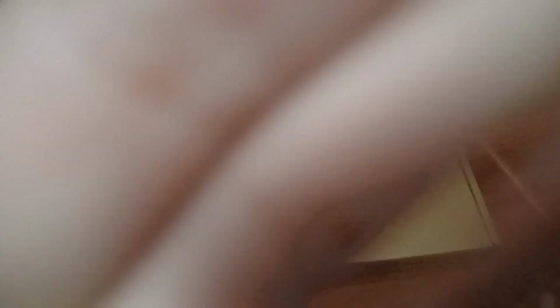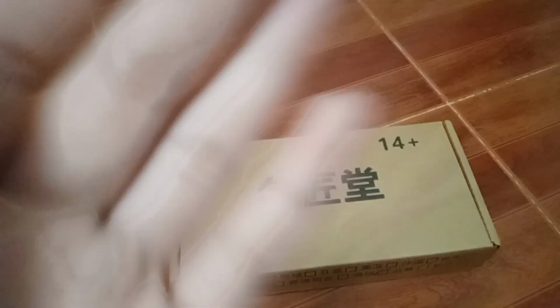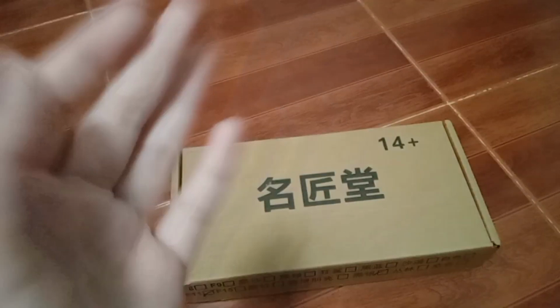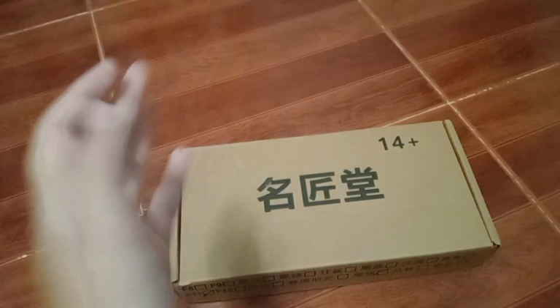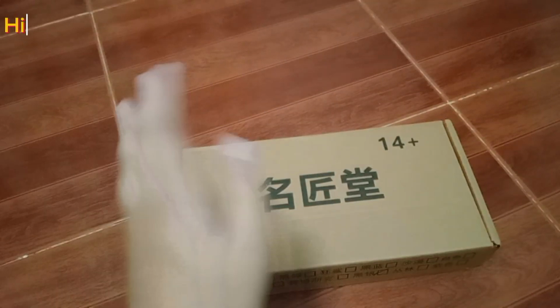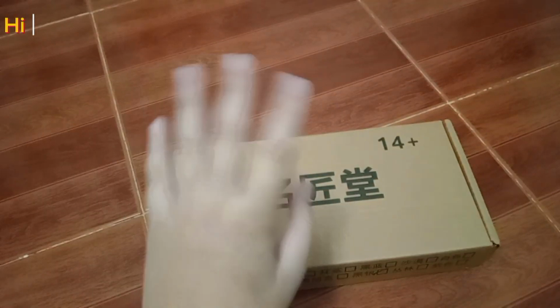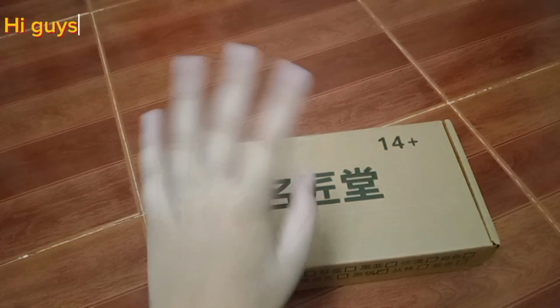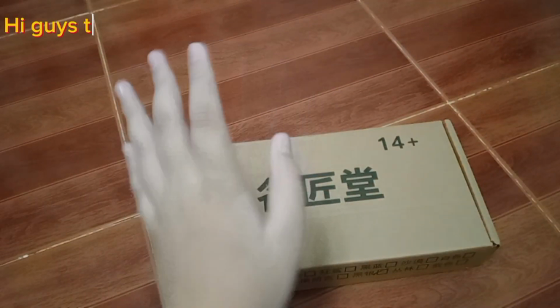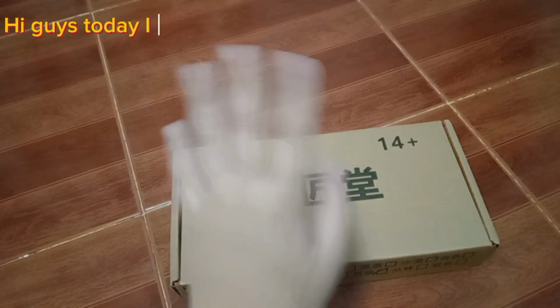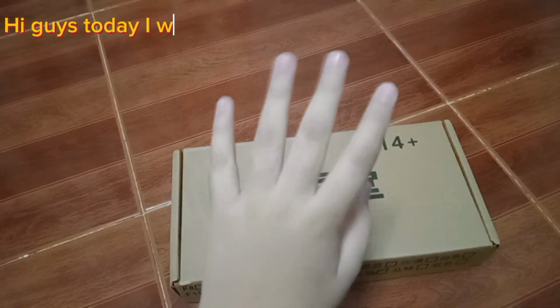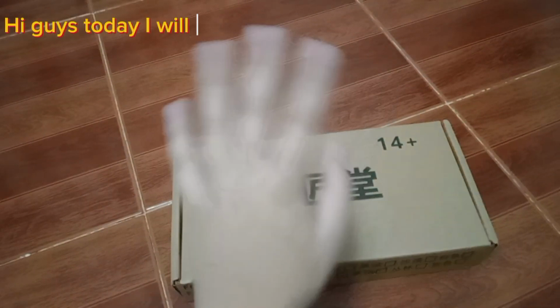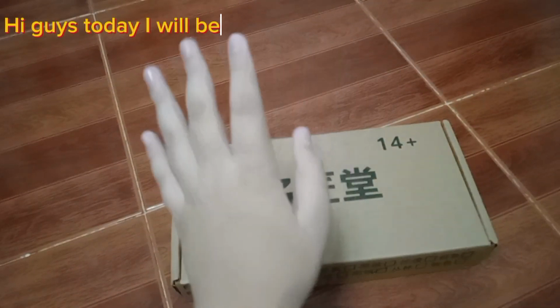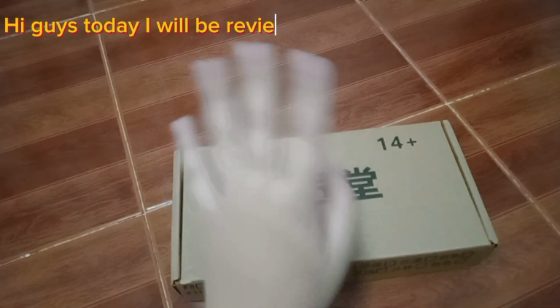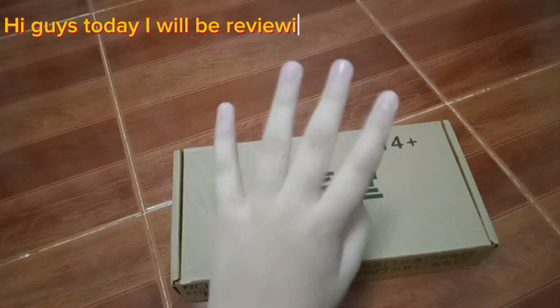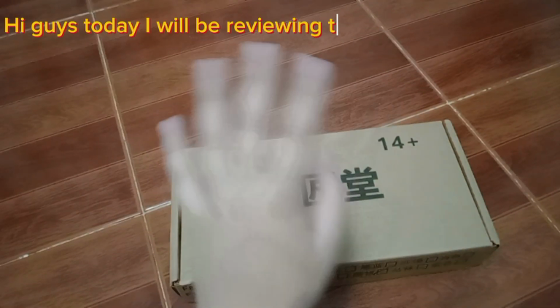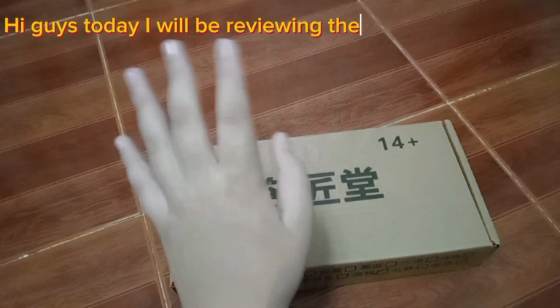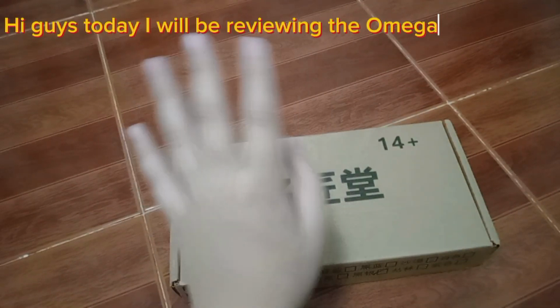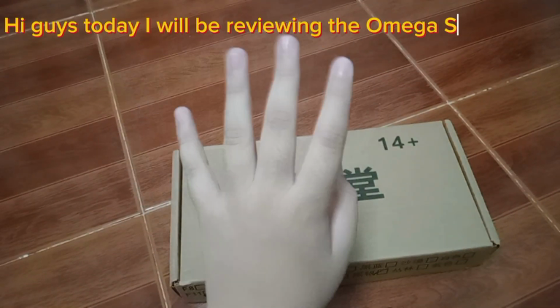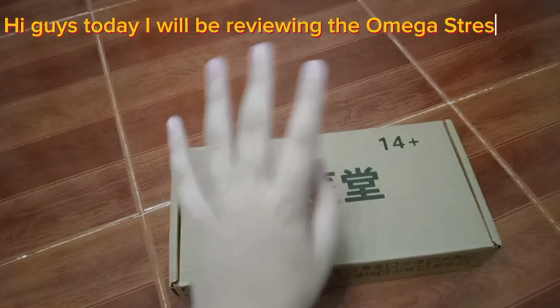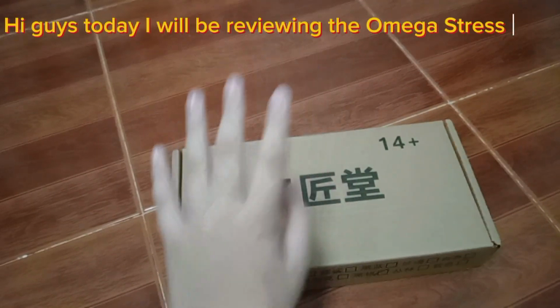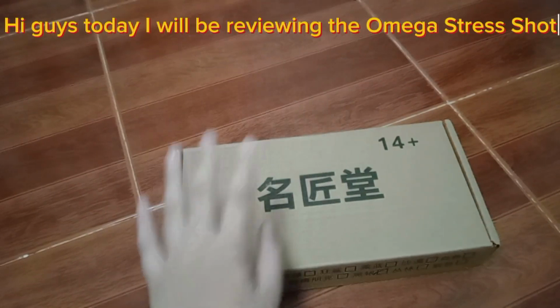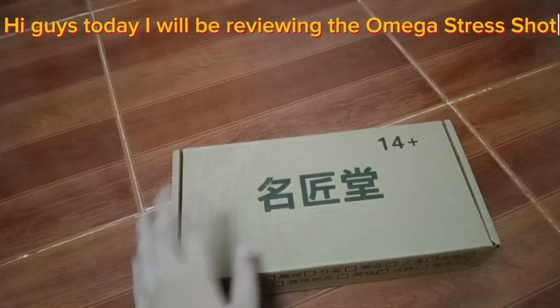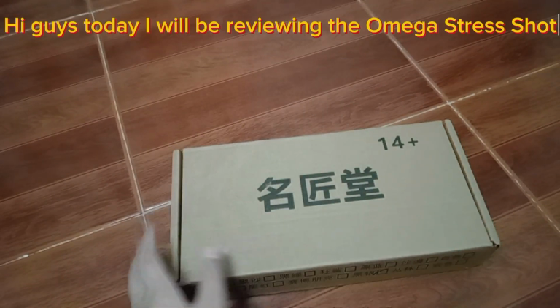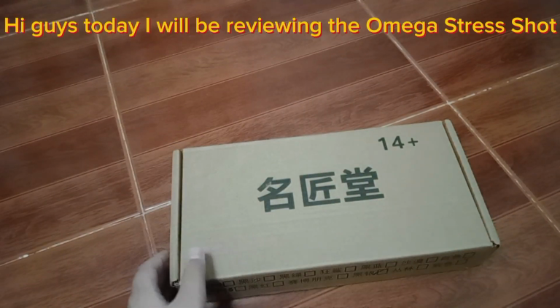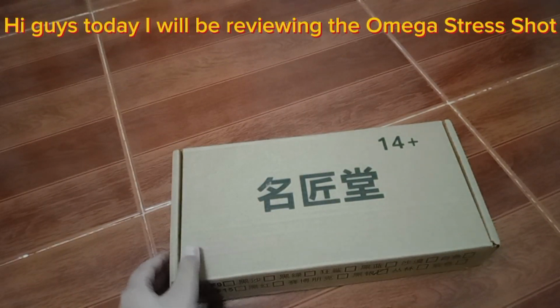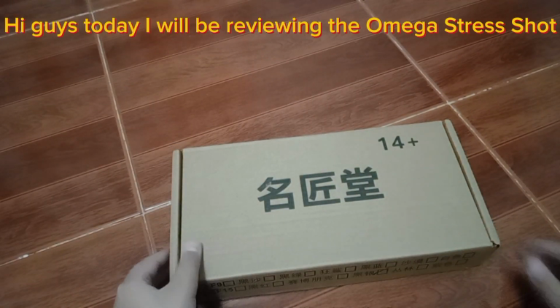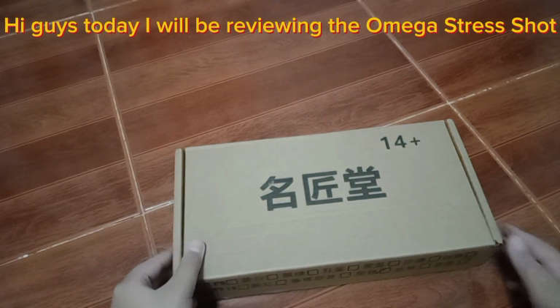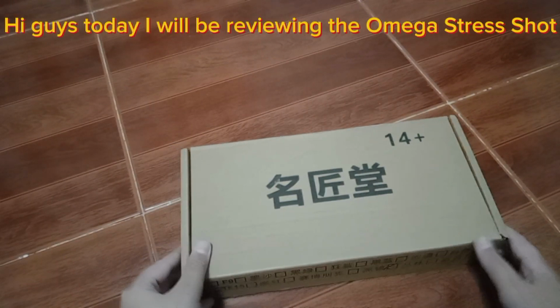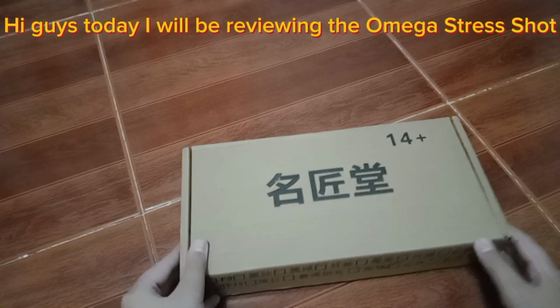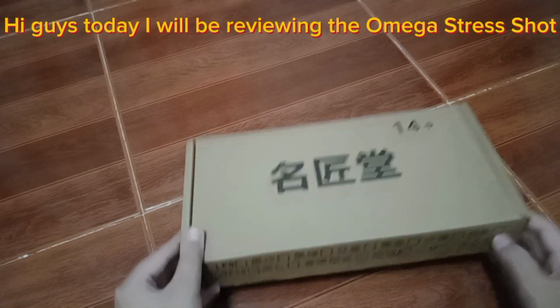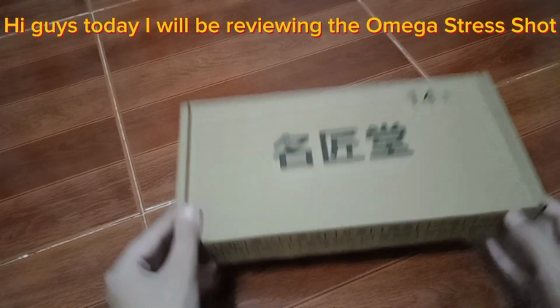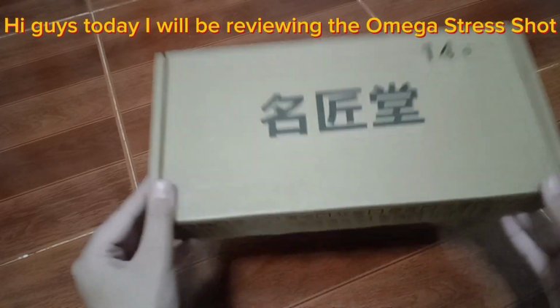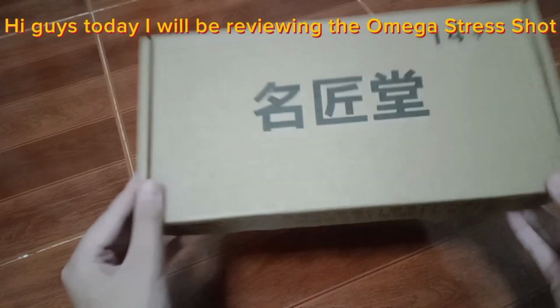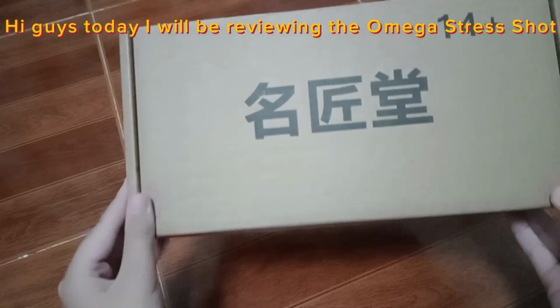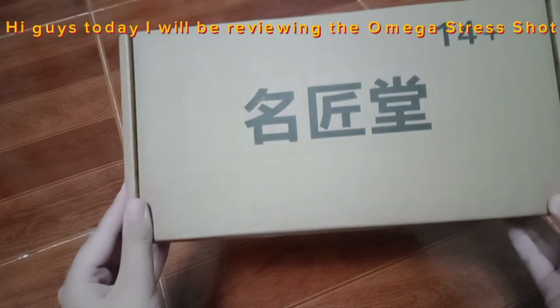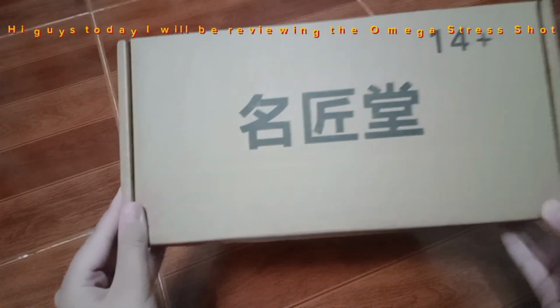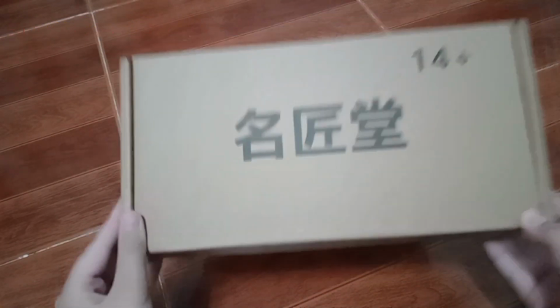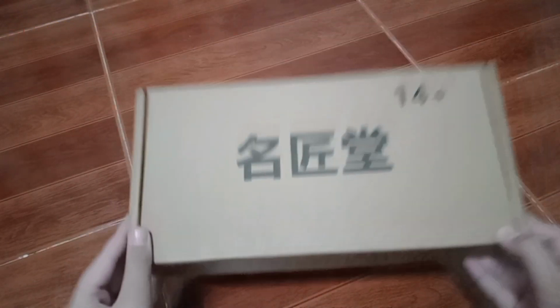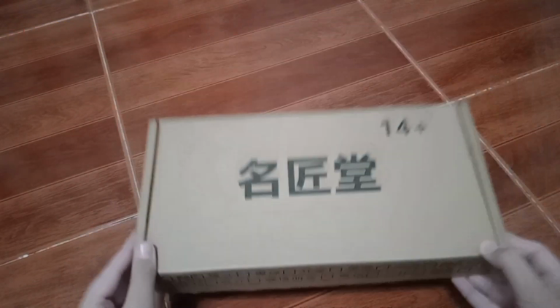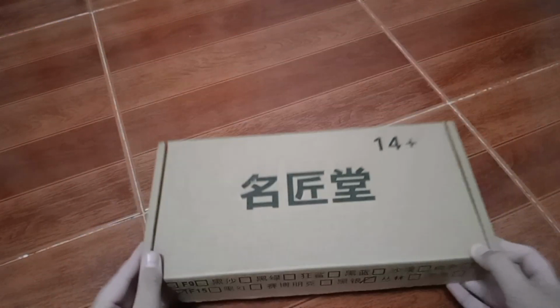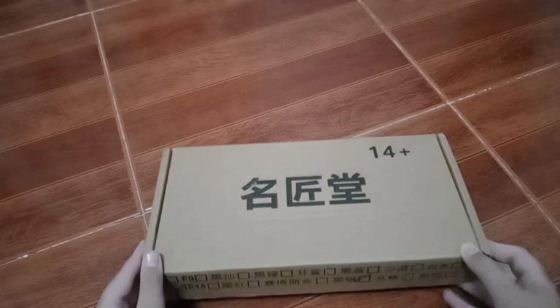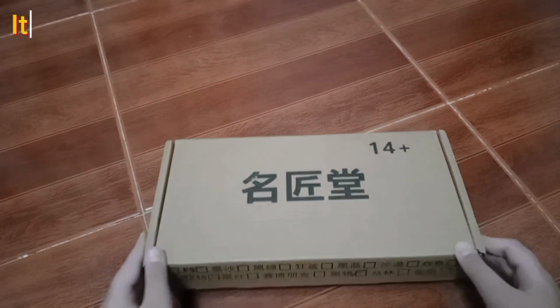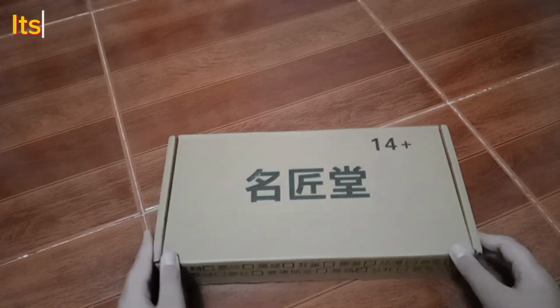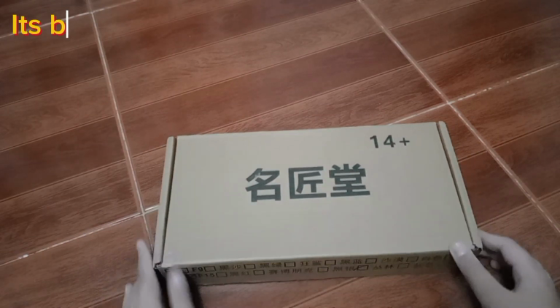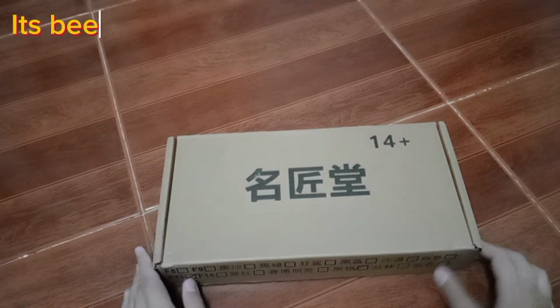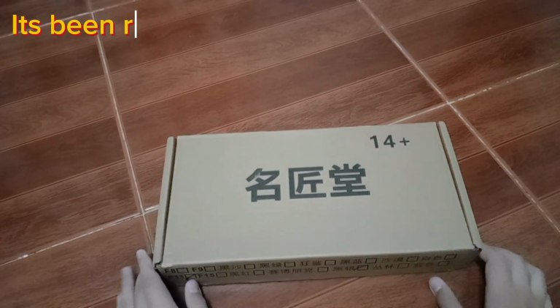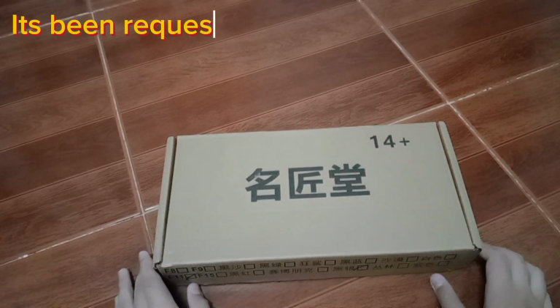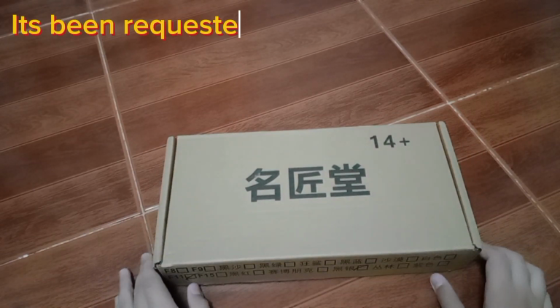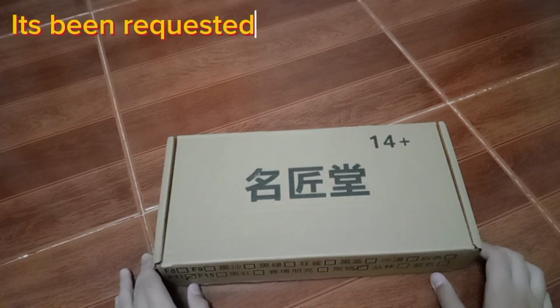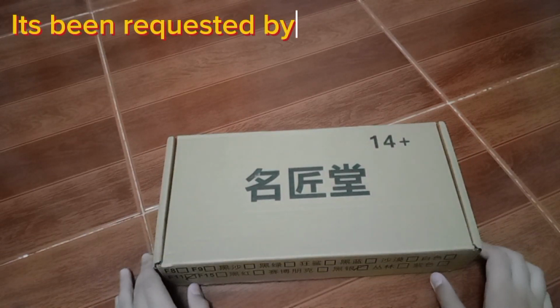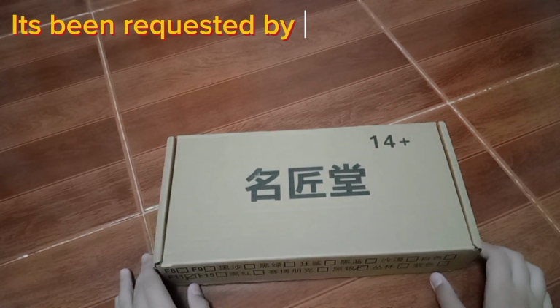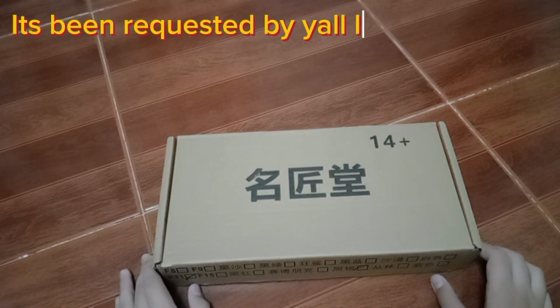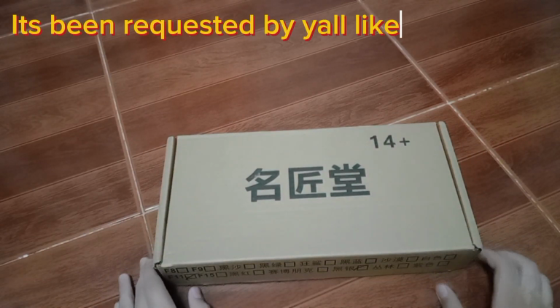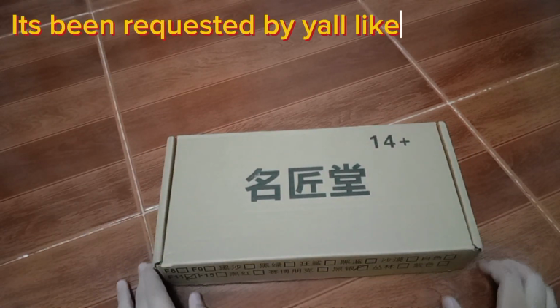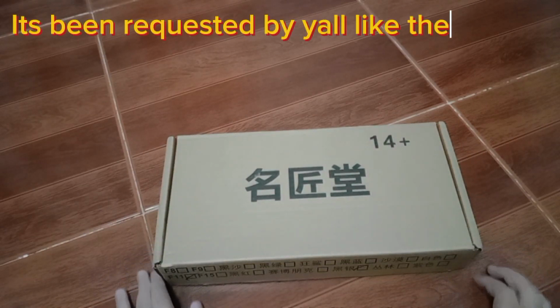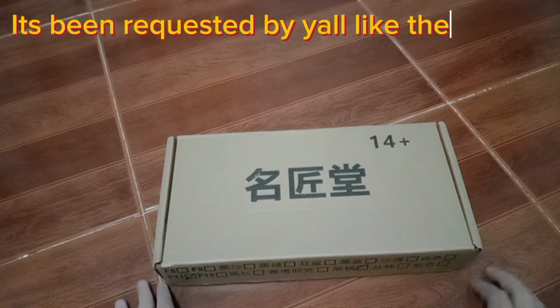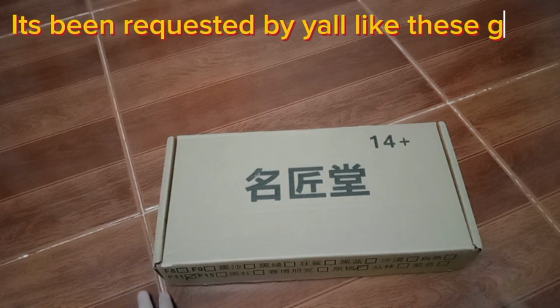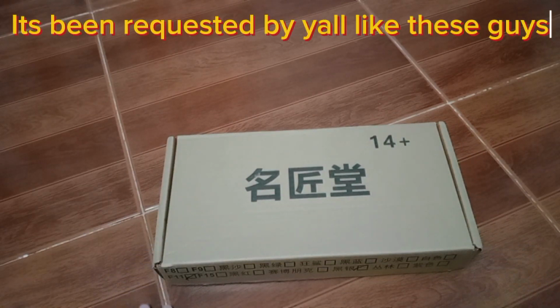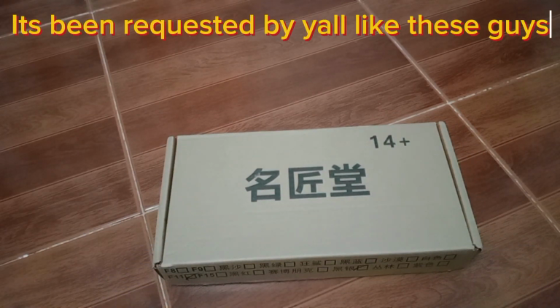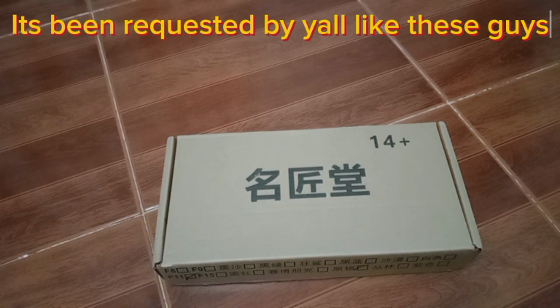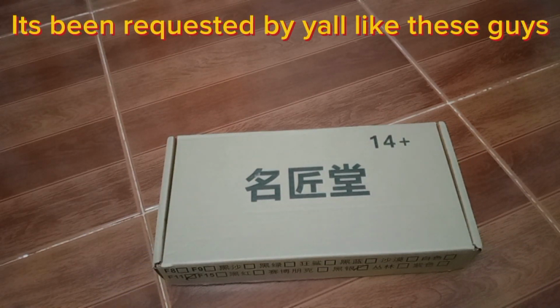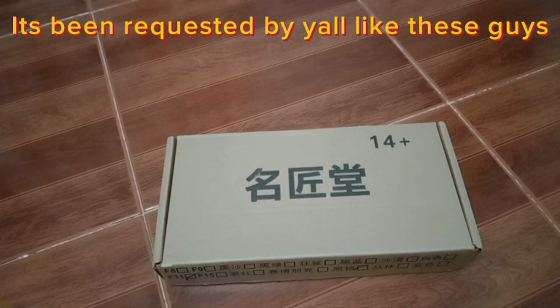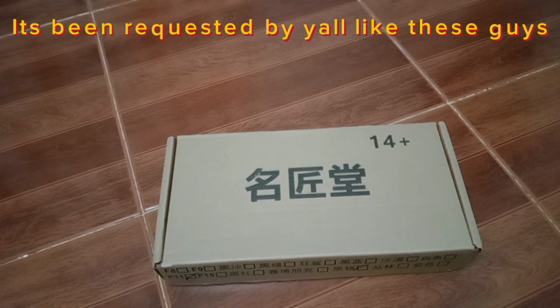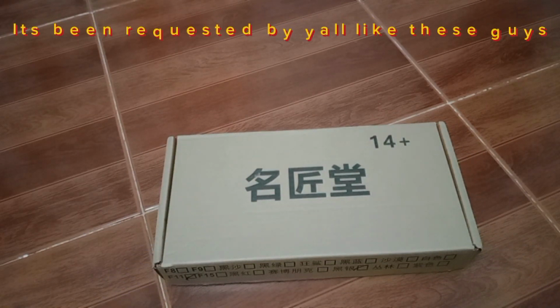Hi guys, today I will be reviewing the Omega Stress Shot. It's been requested by y'all.